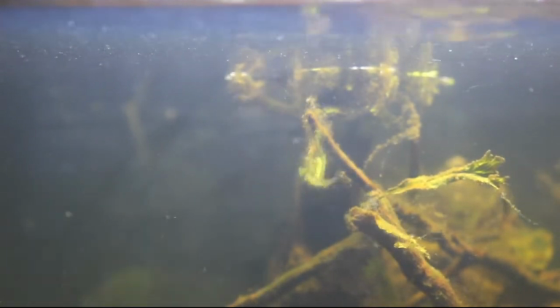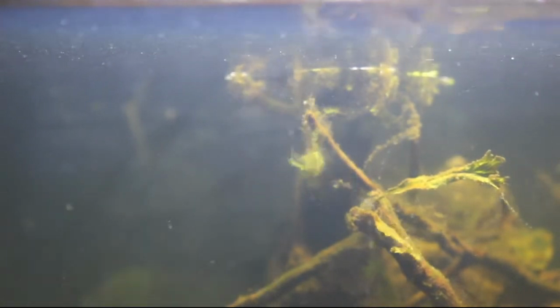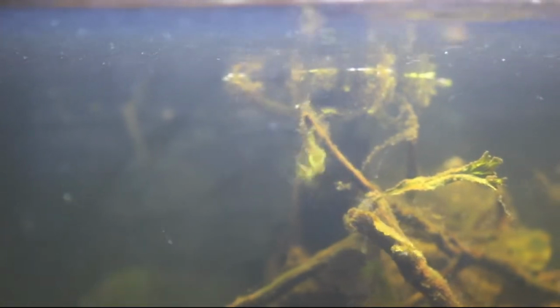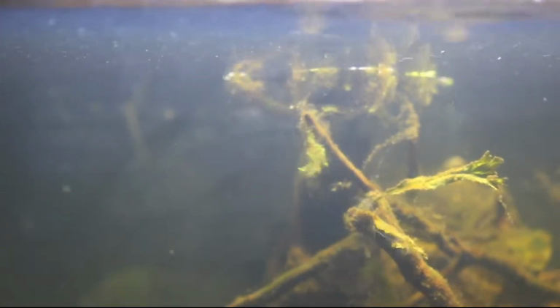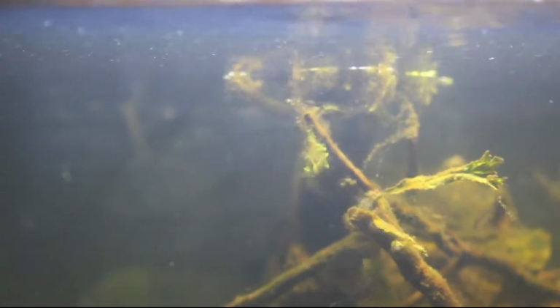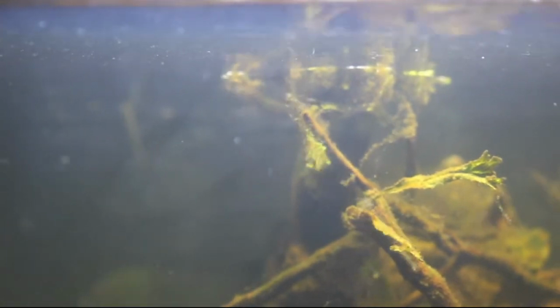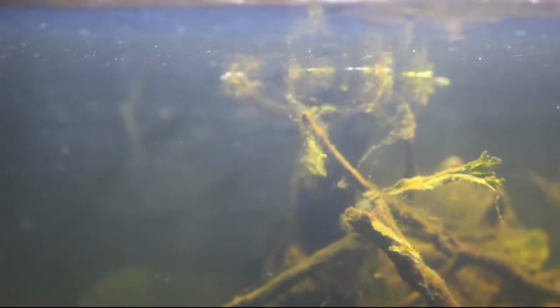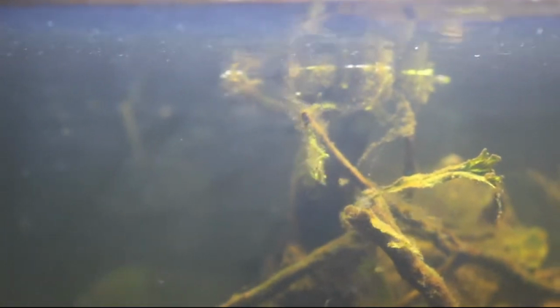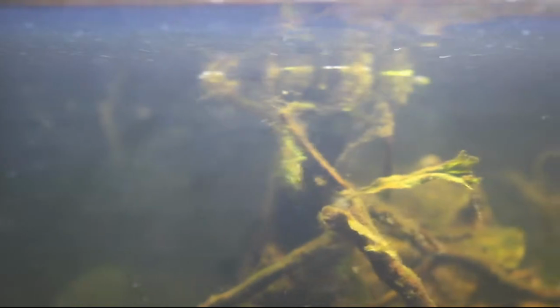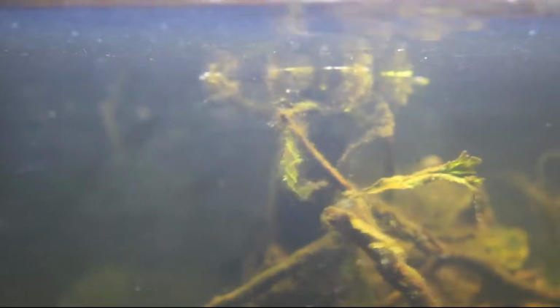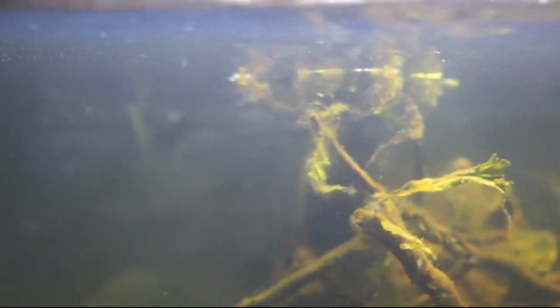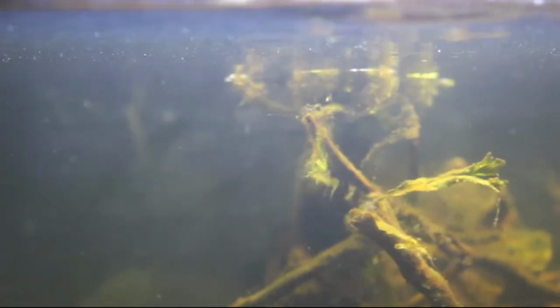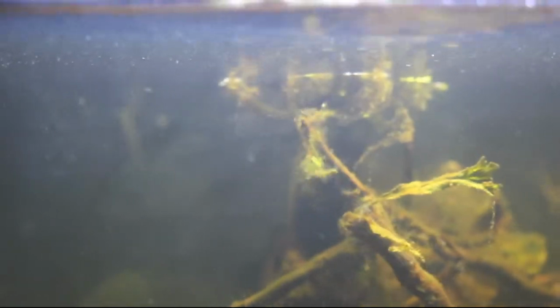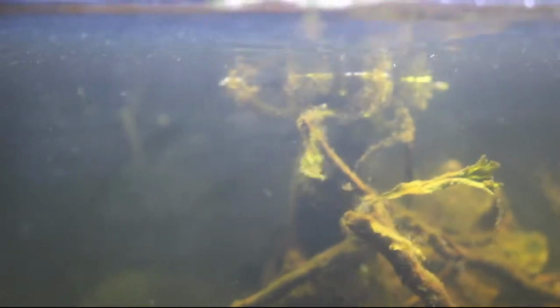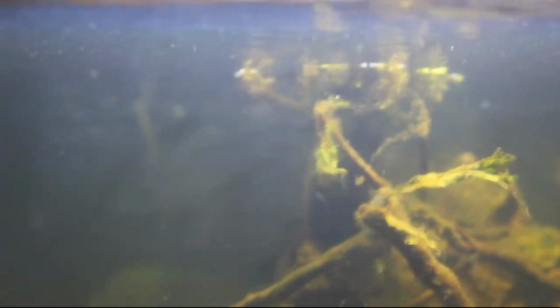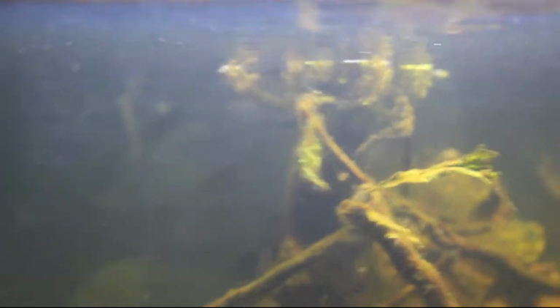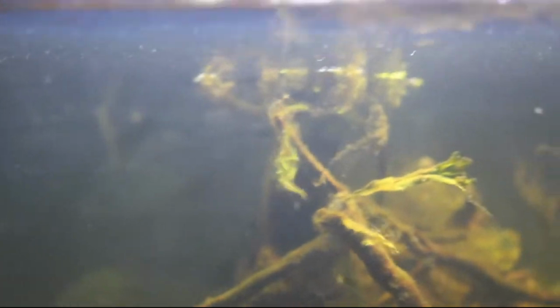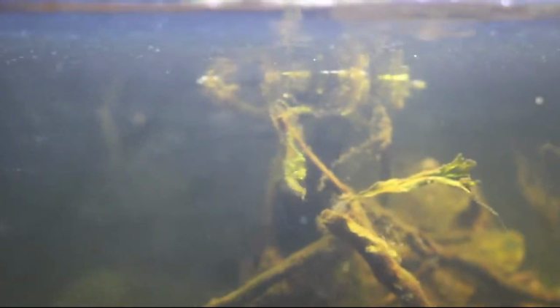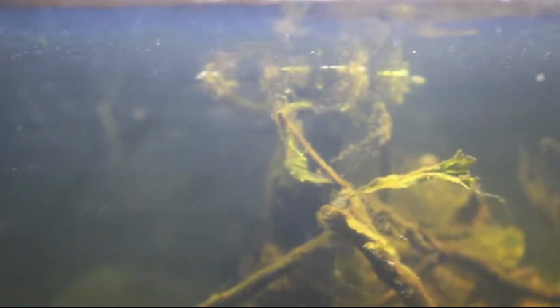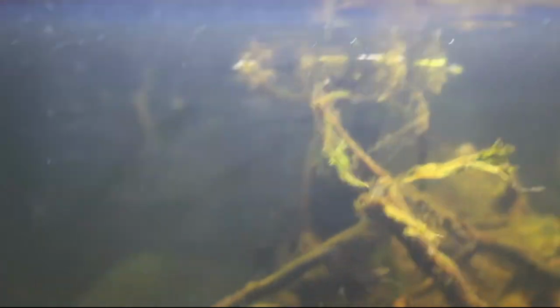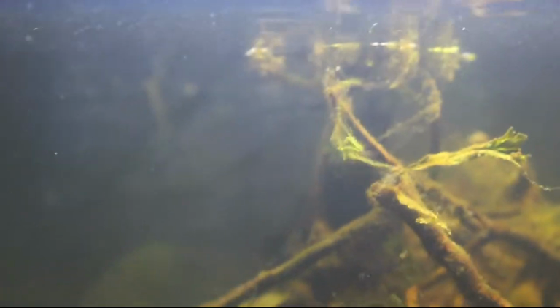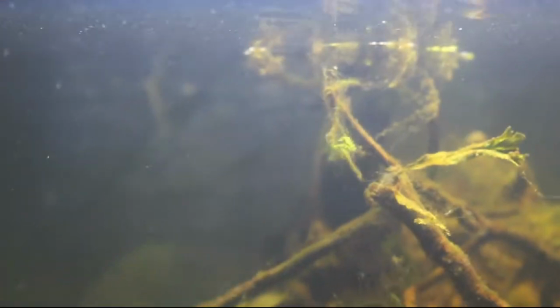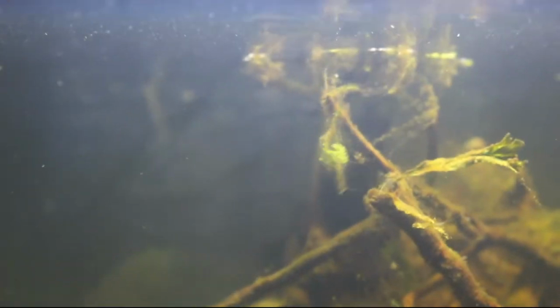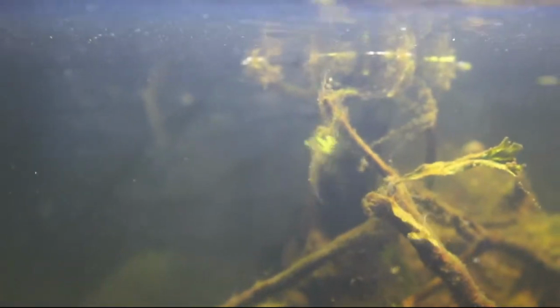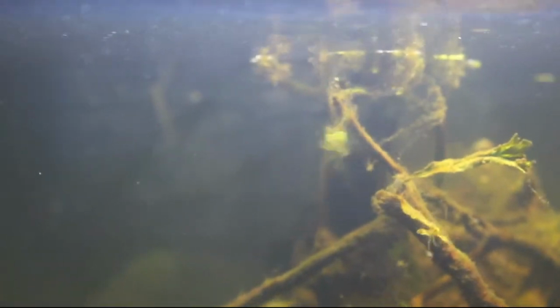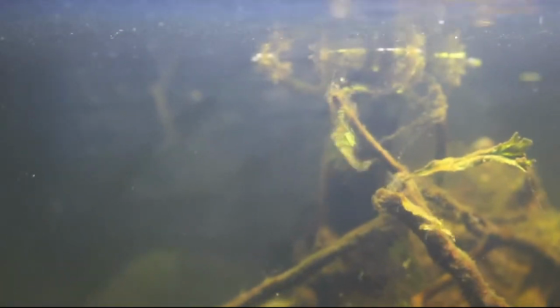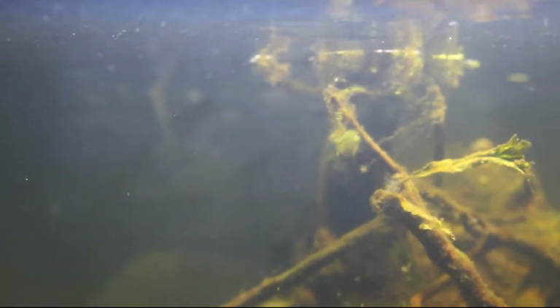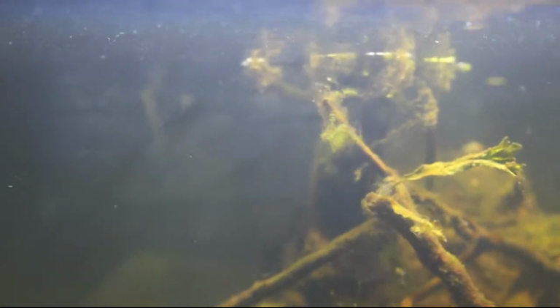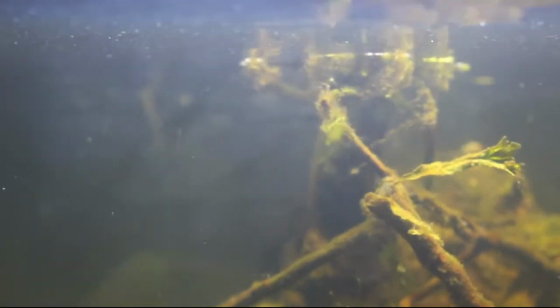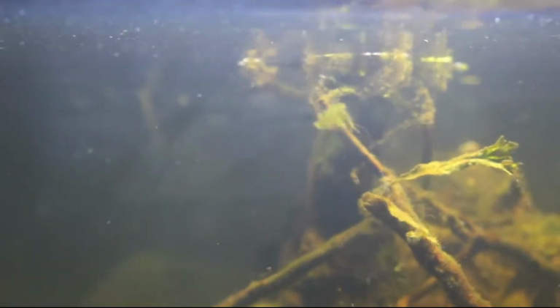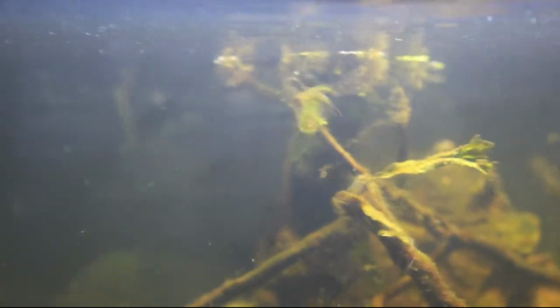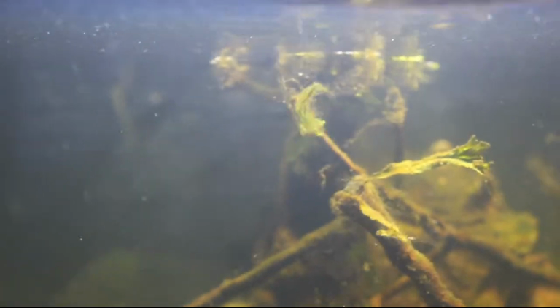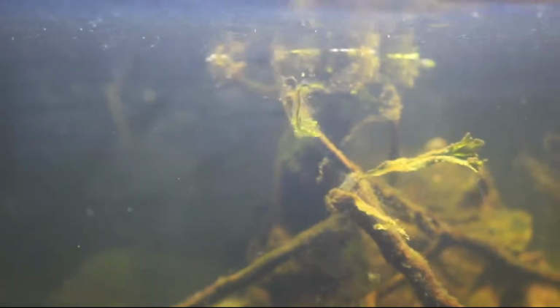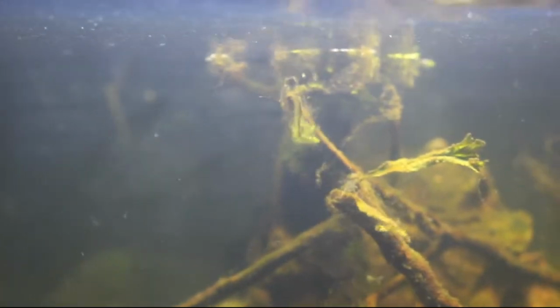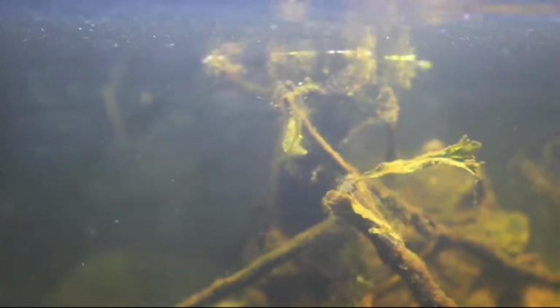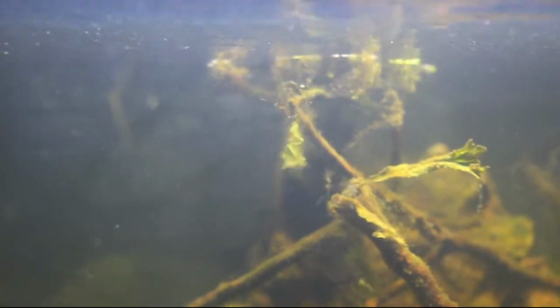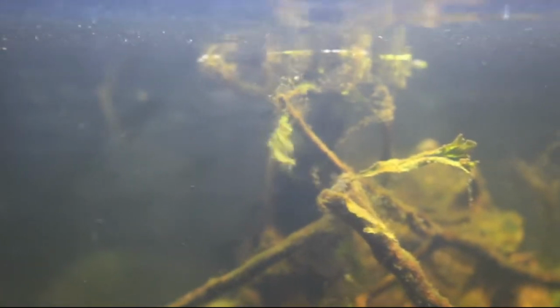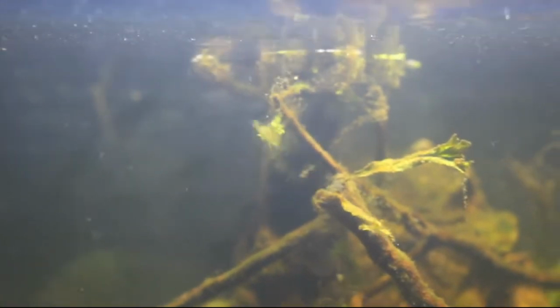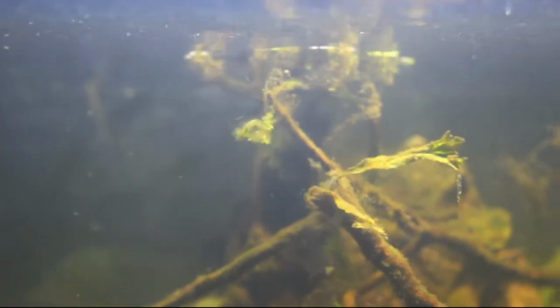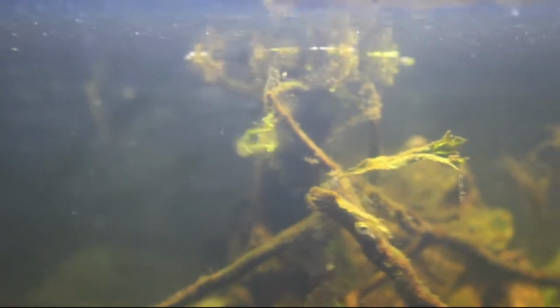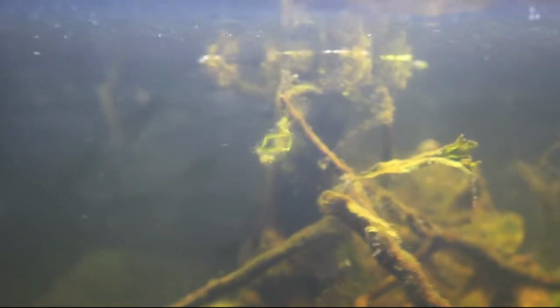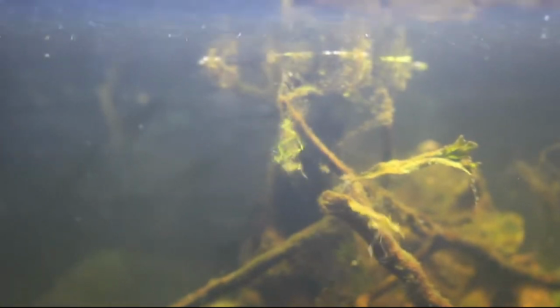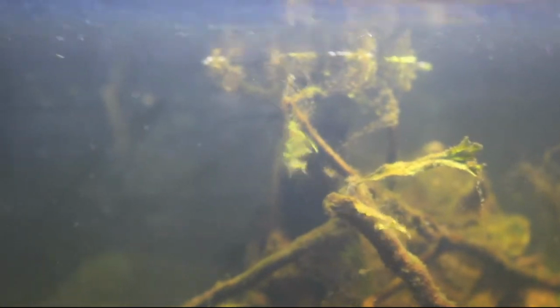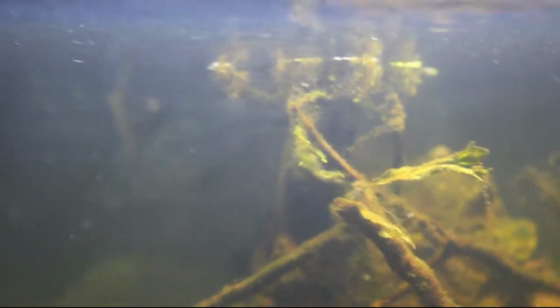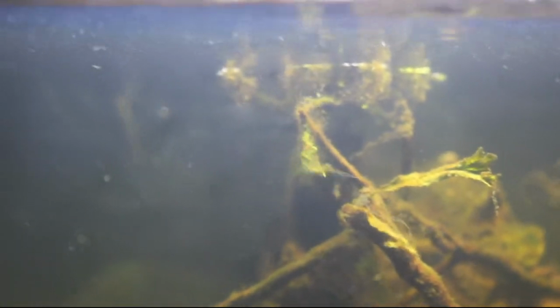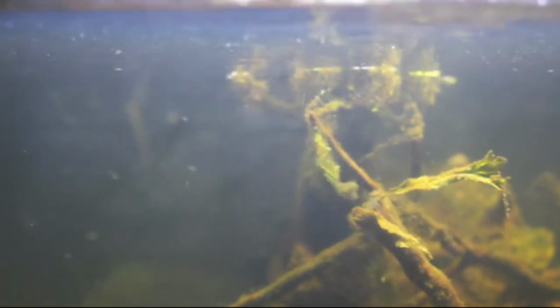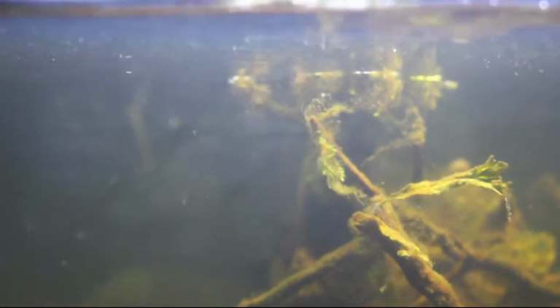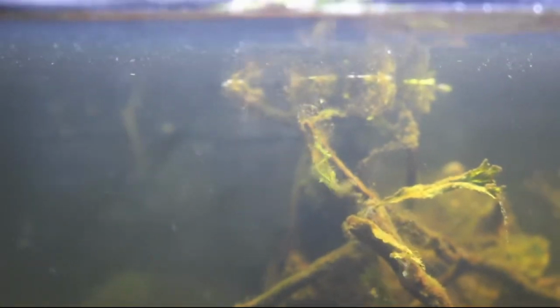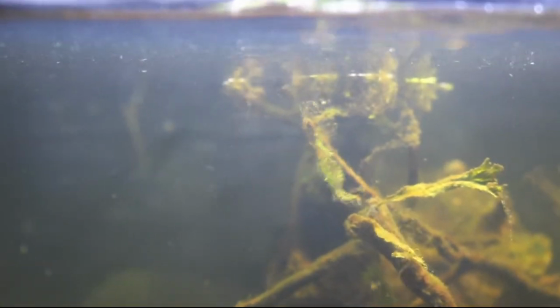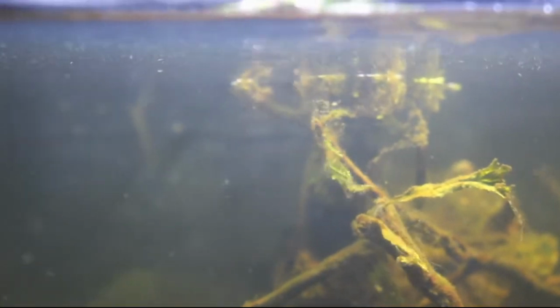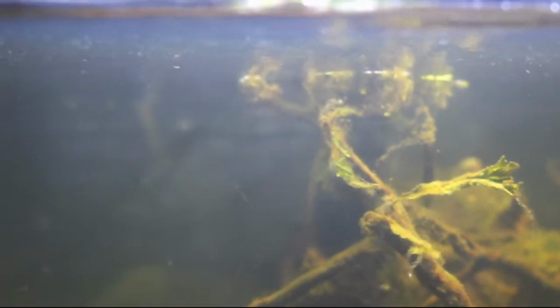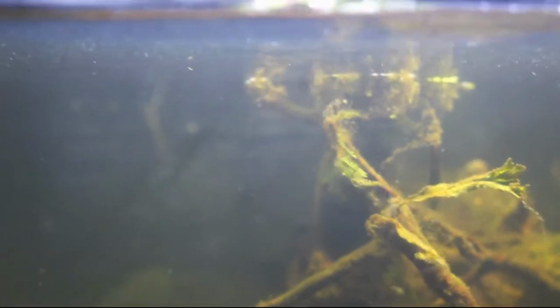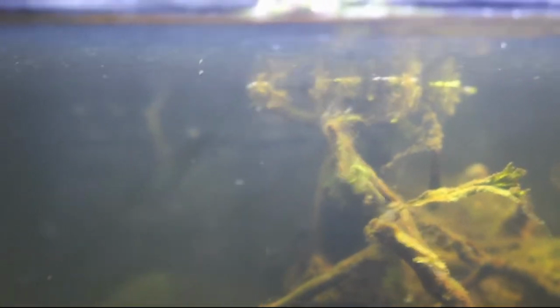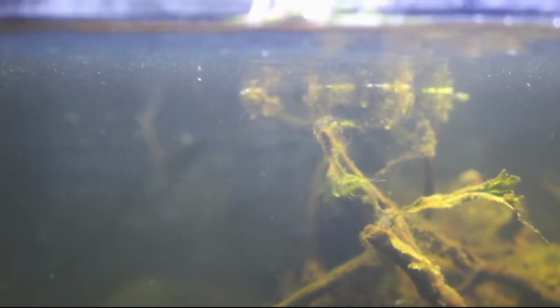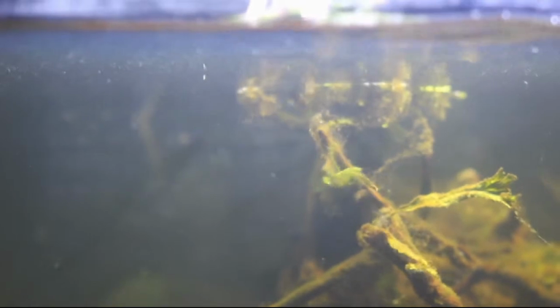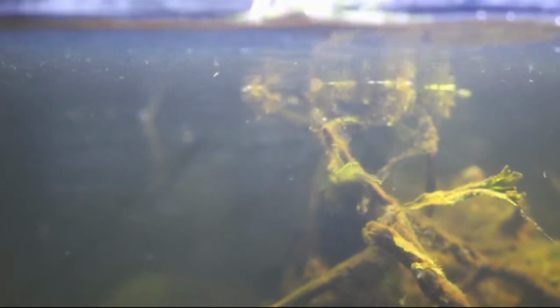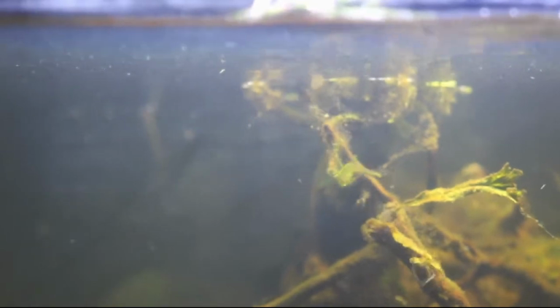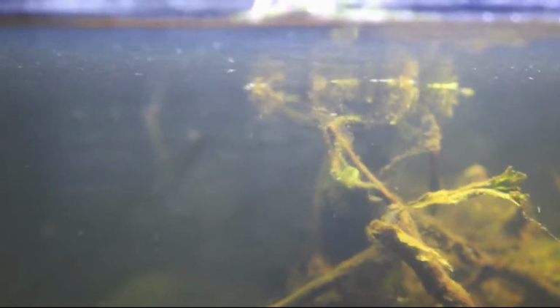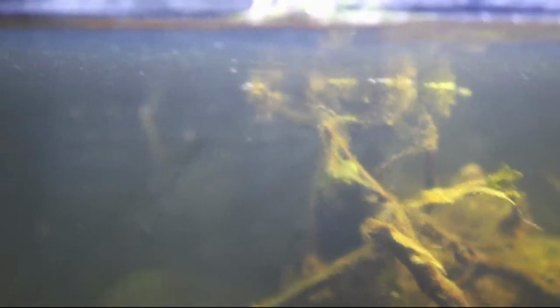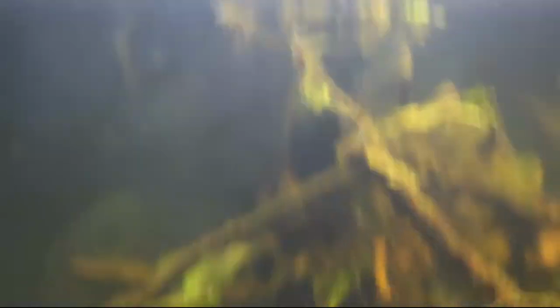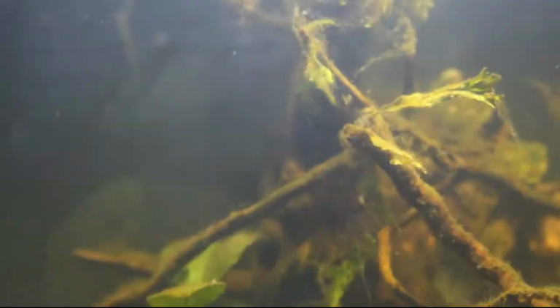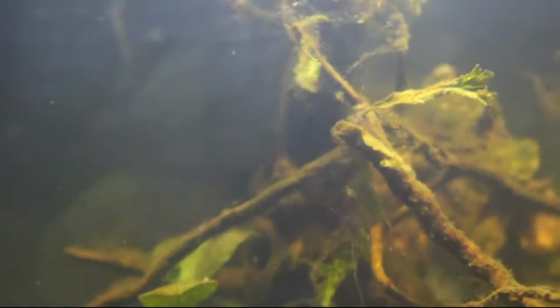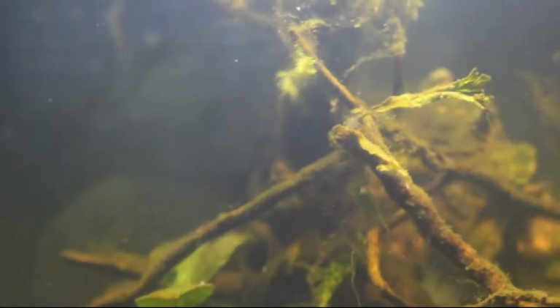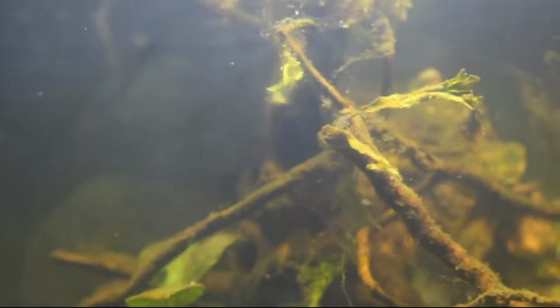Now weeping moss is said to have been imported from China. It was identified as Vescularia ferrii by Professor B.C. Tan from Singapore.